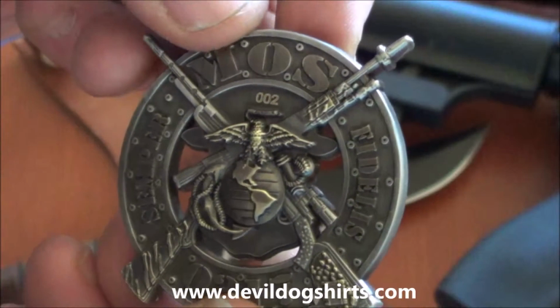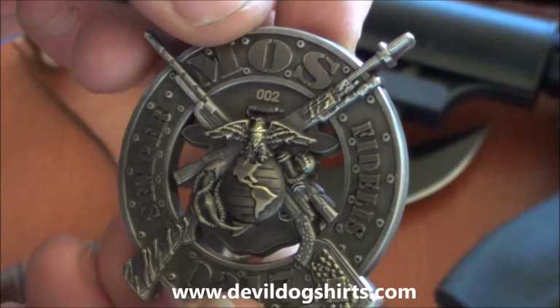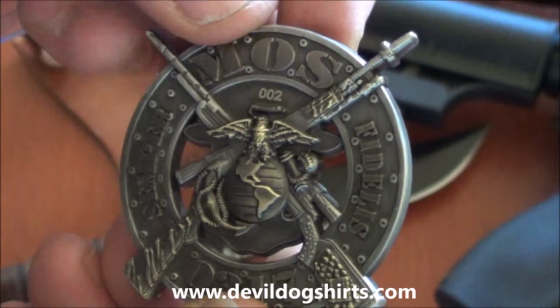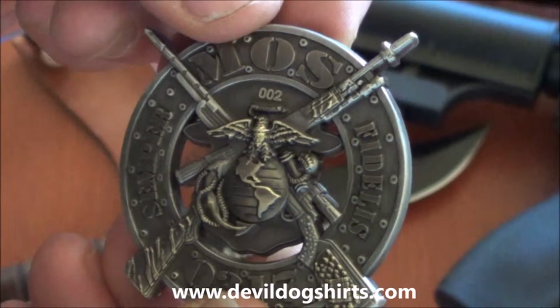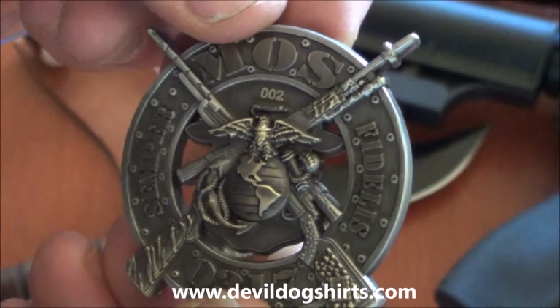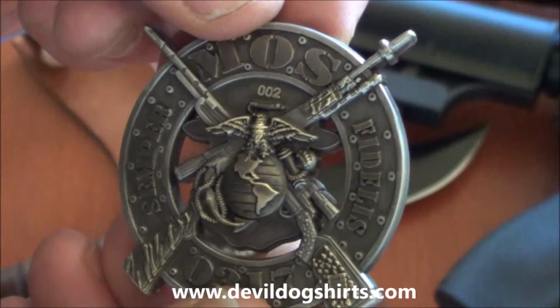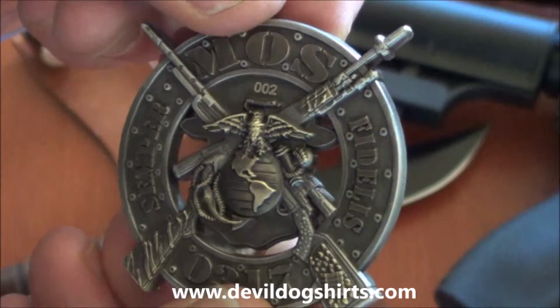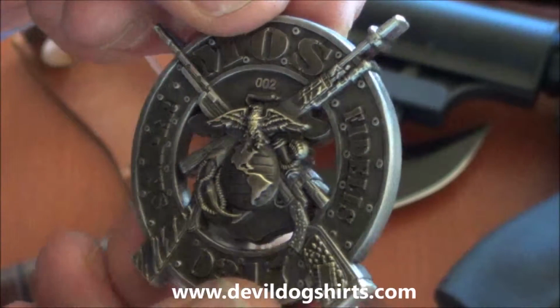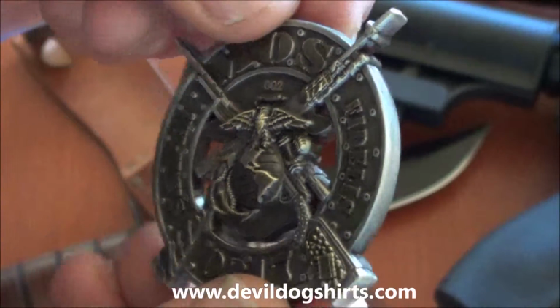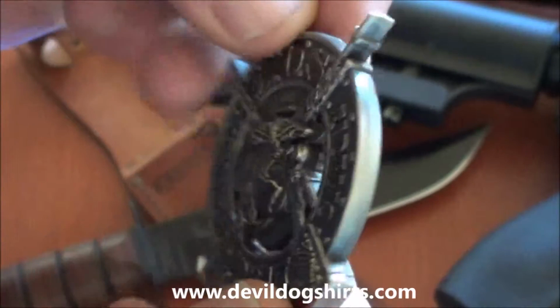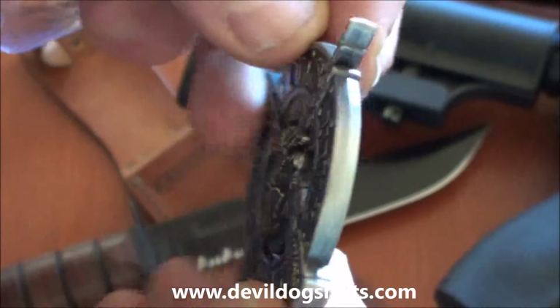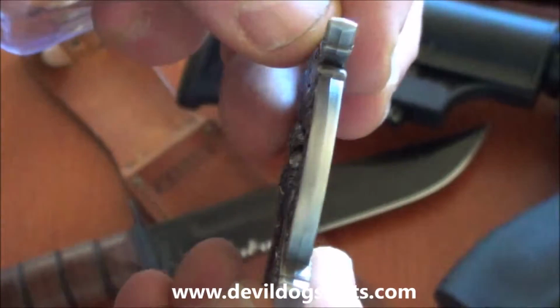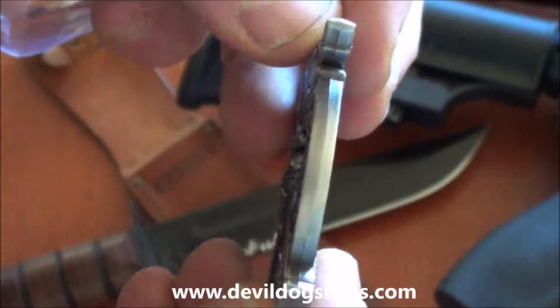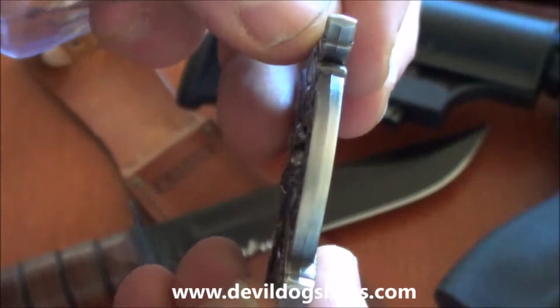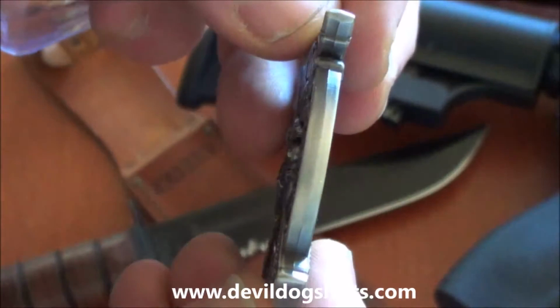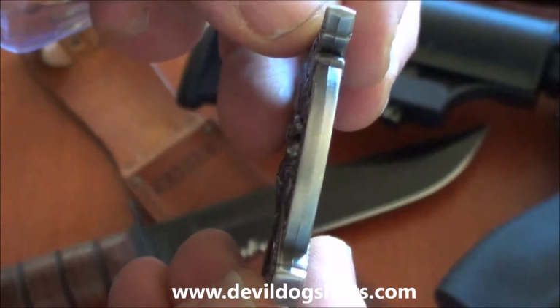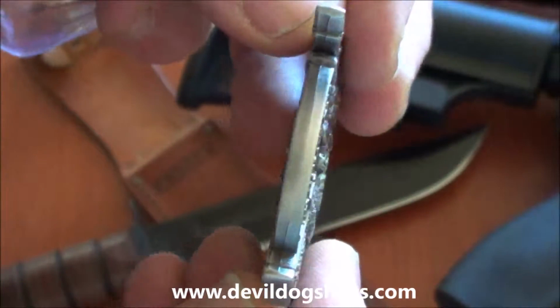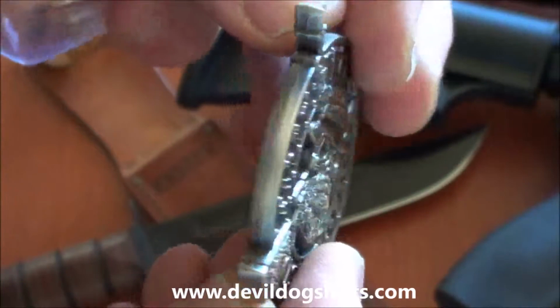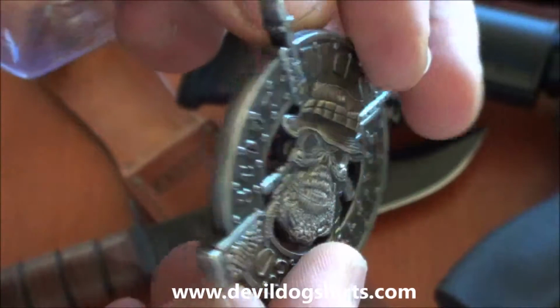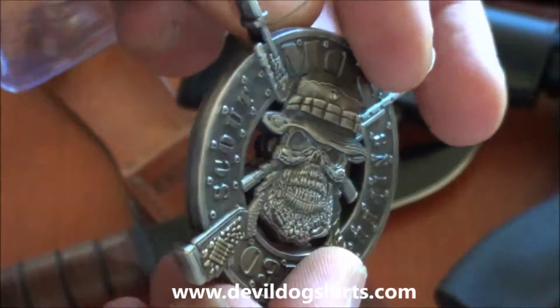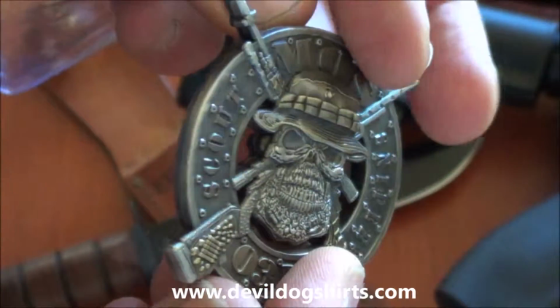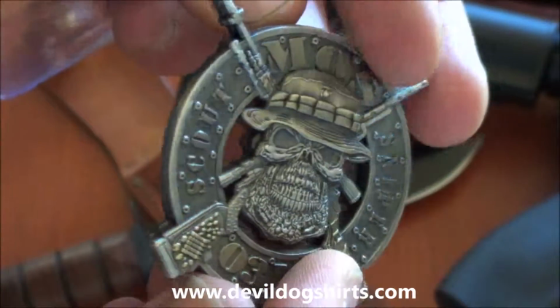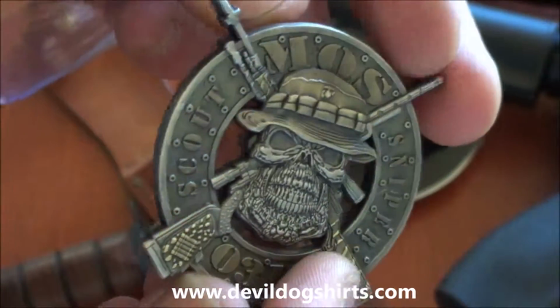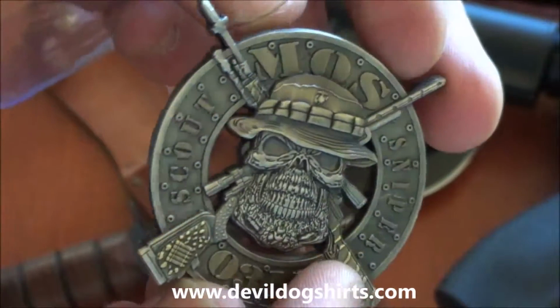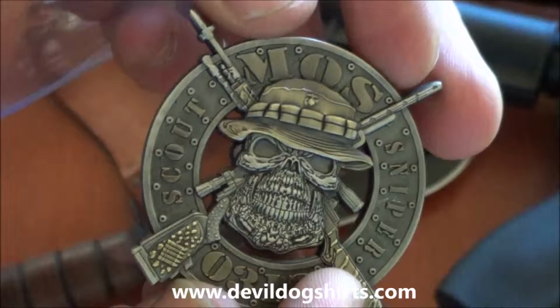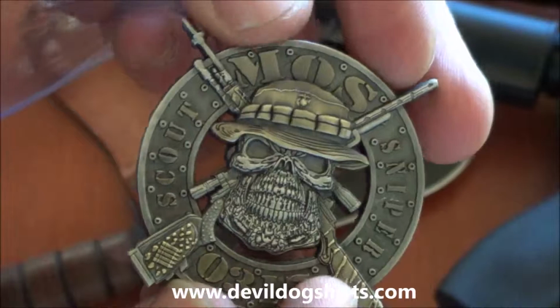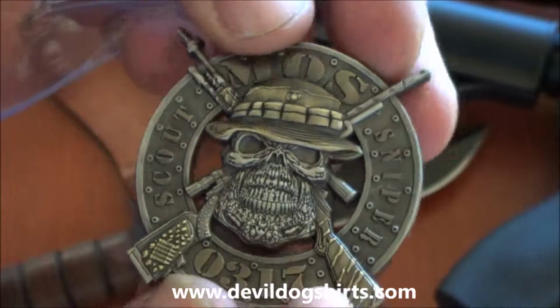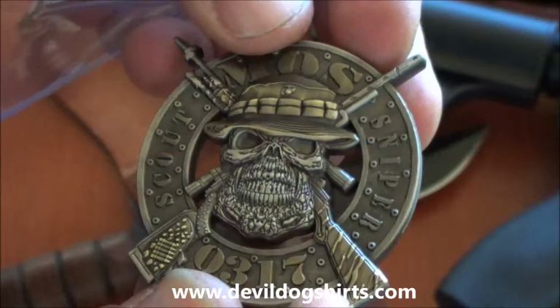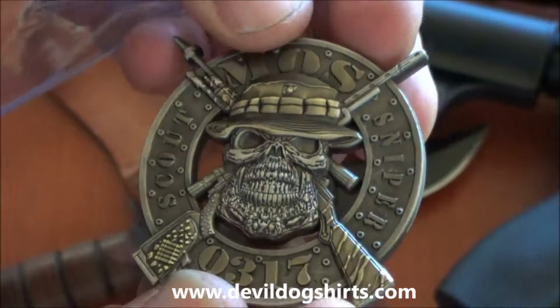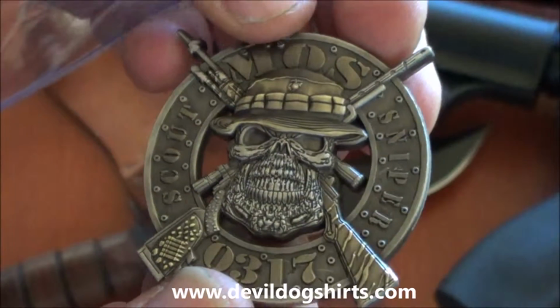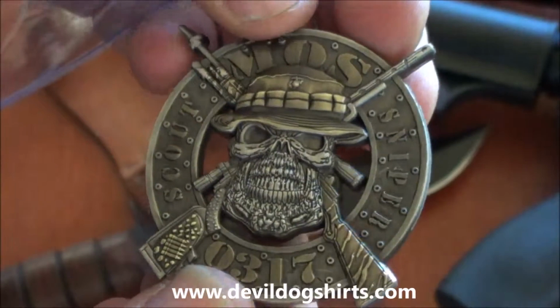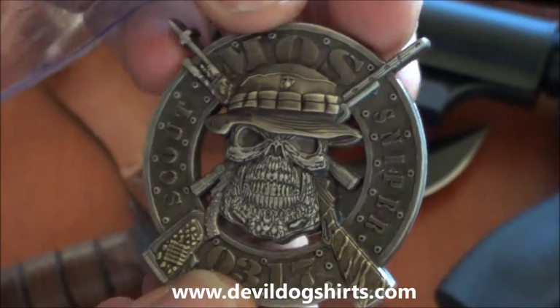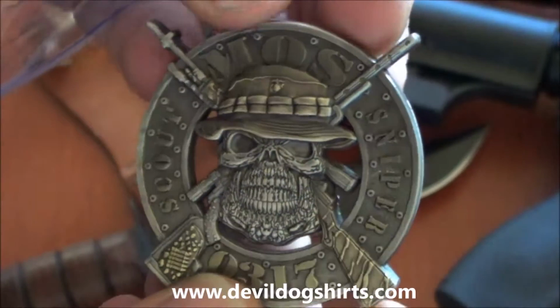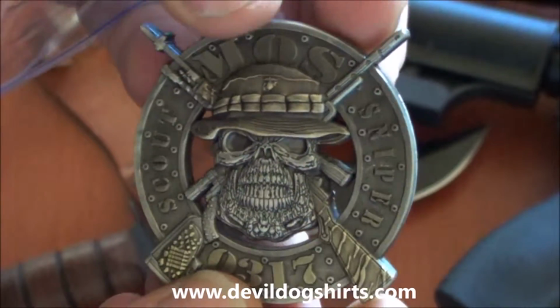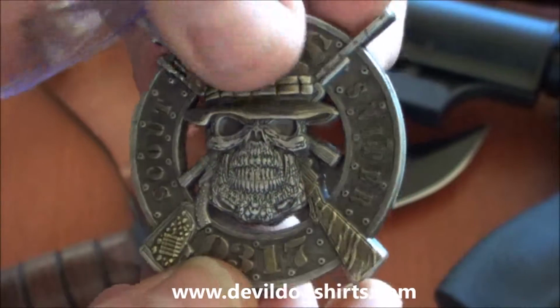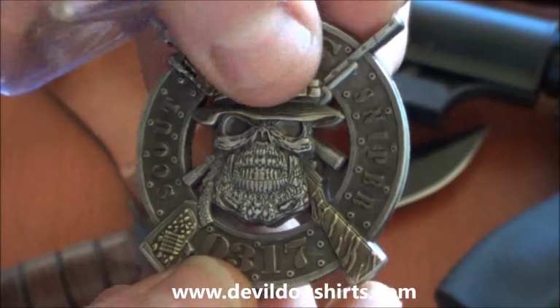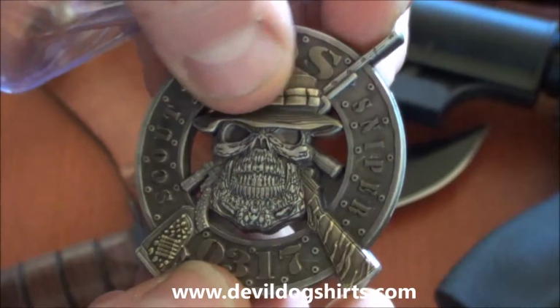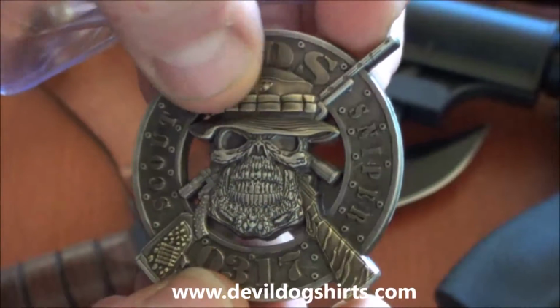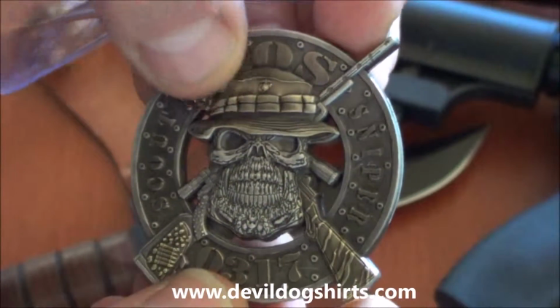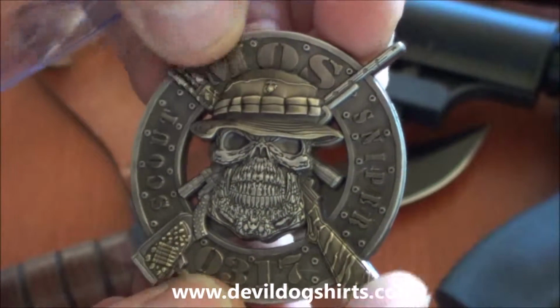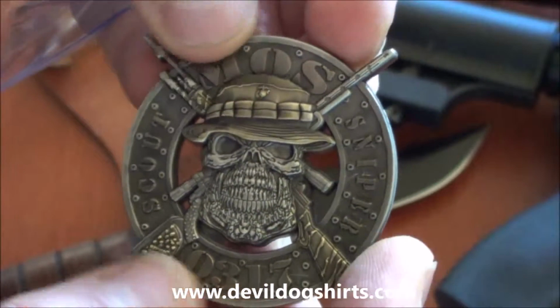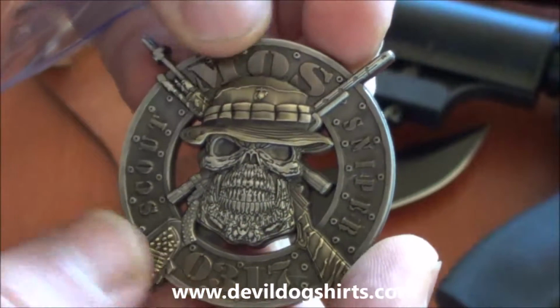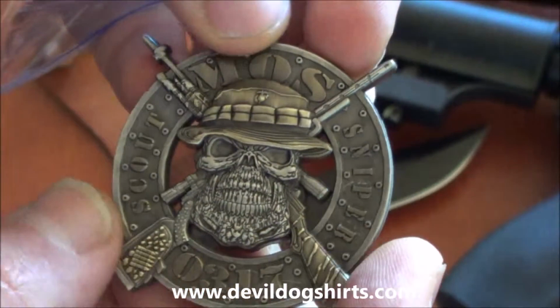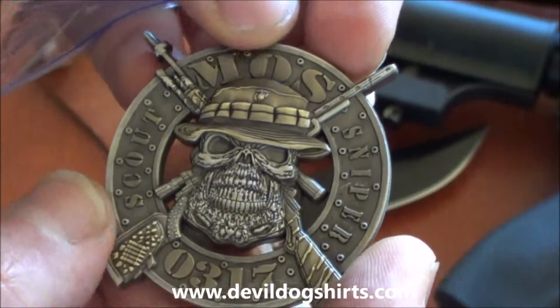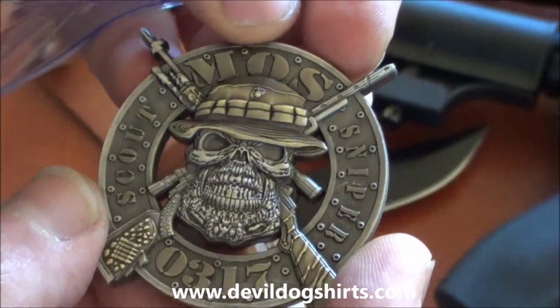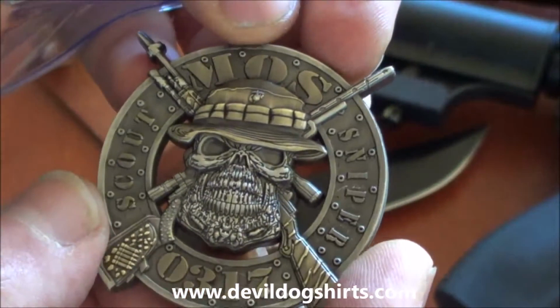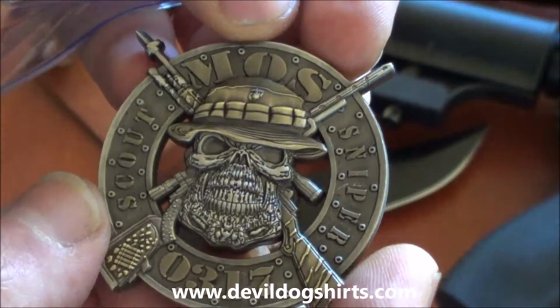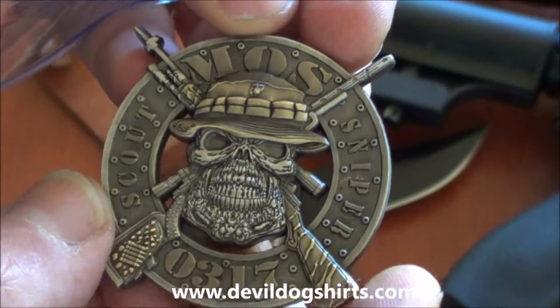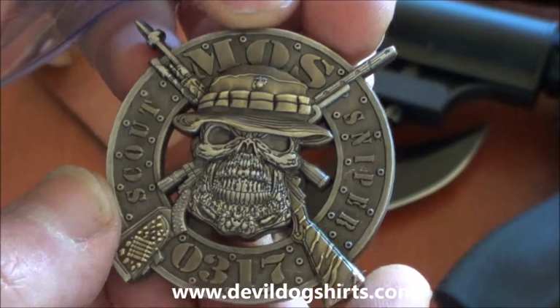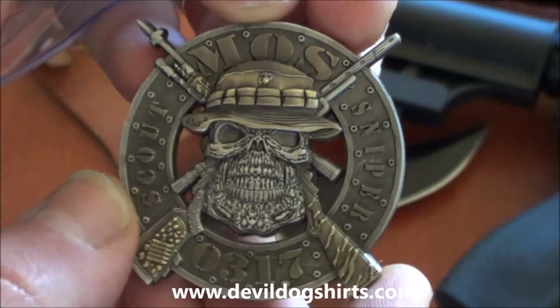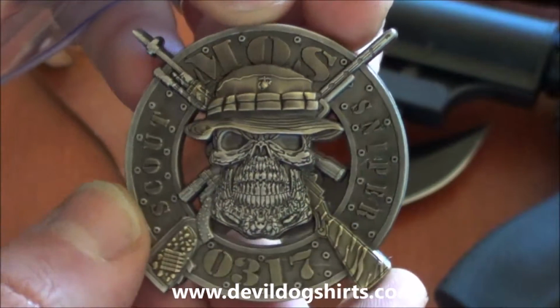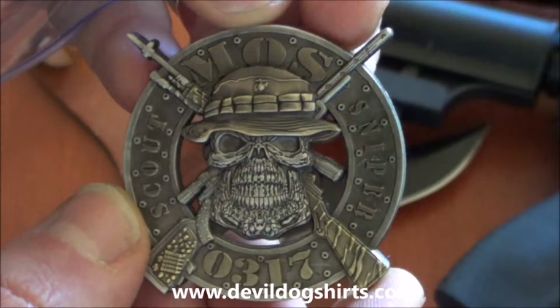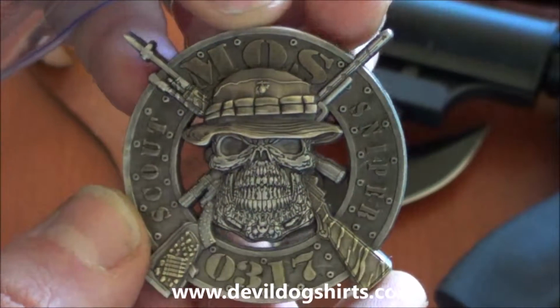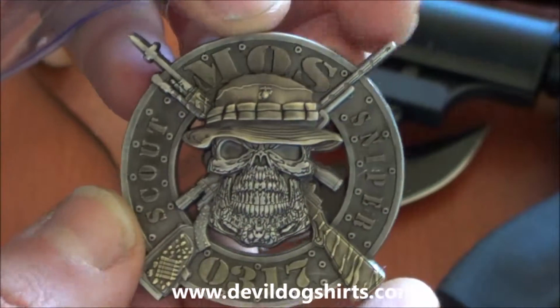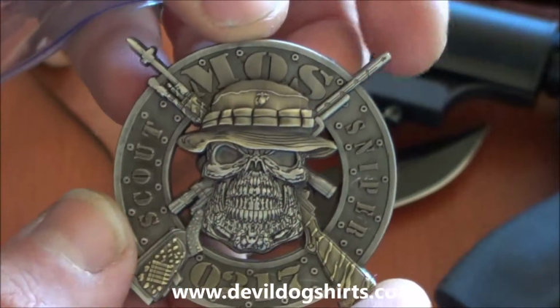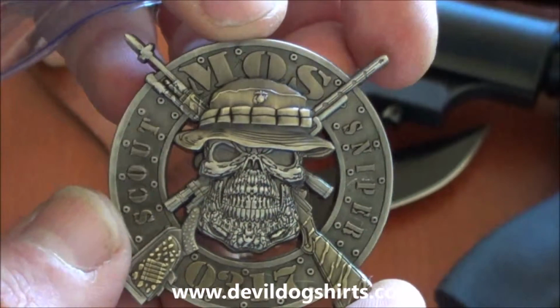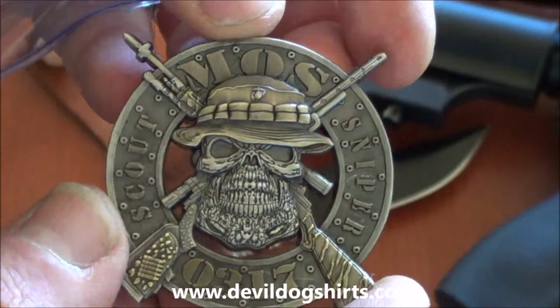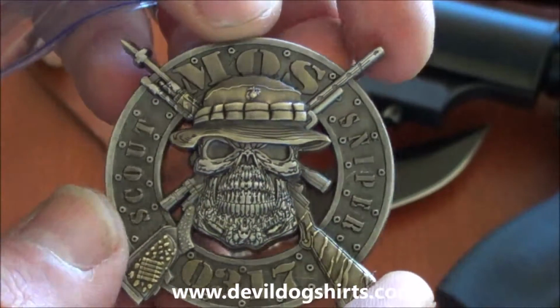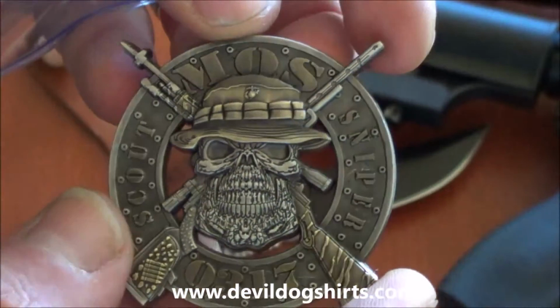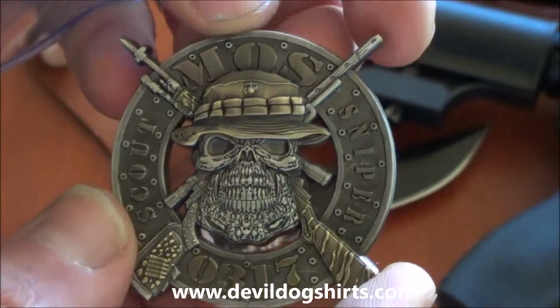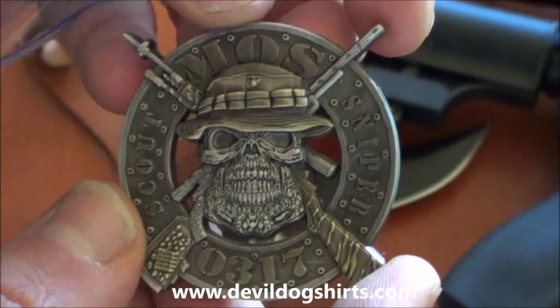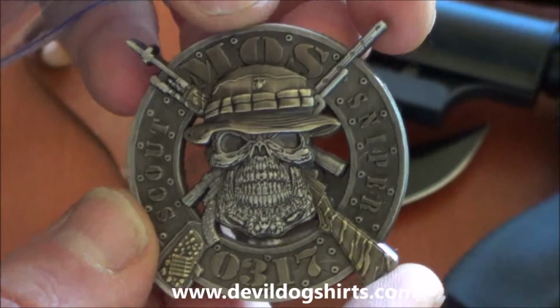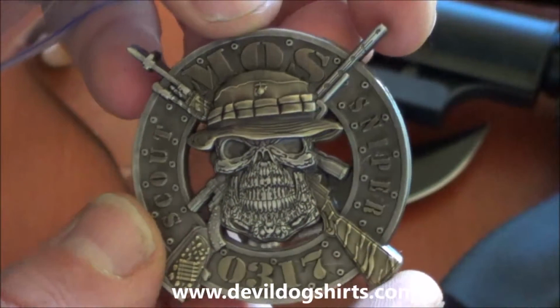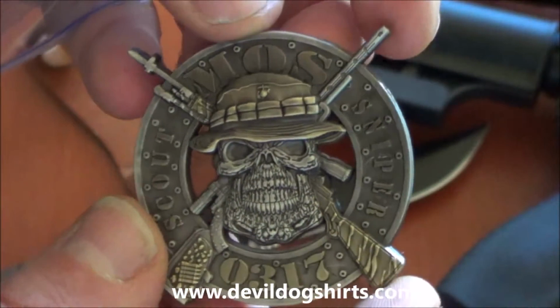Two inches across, four millimeters thick. Available in antique gold and antique silver. Gorgeous coin.